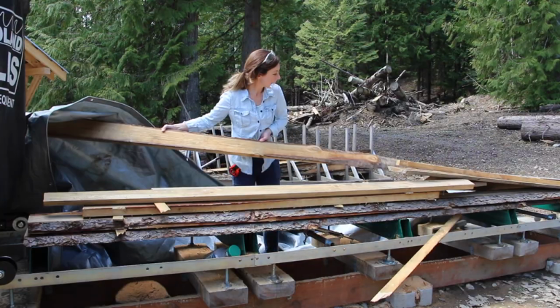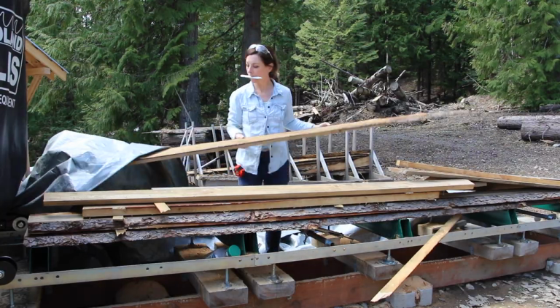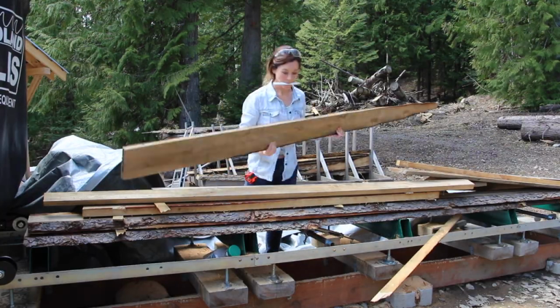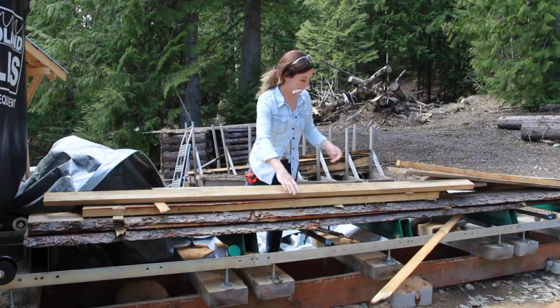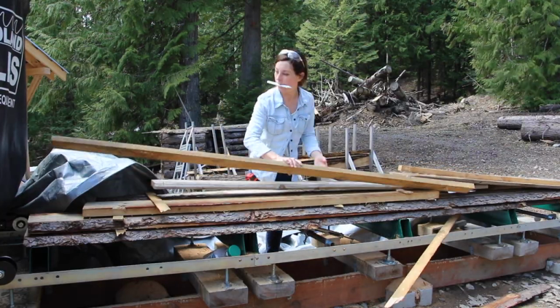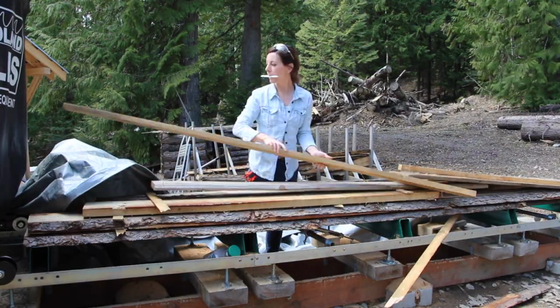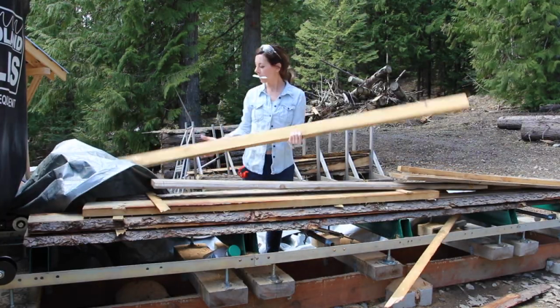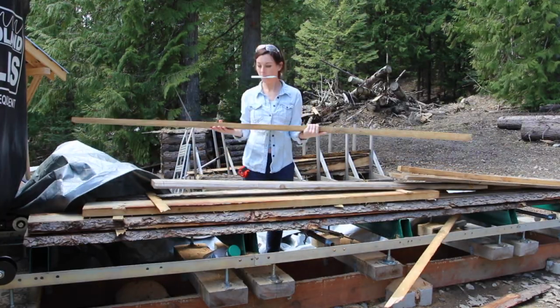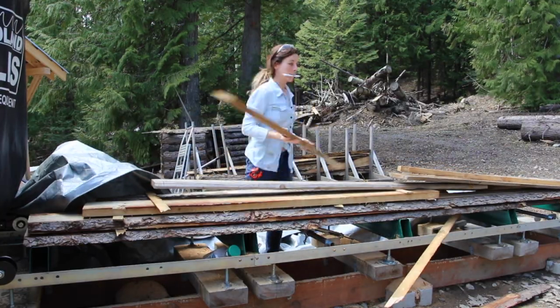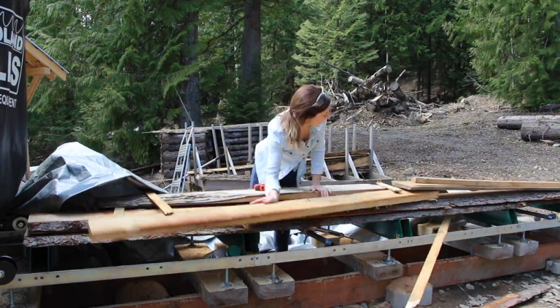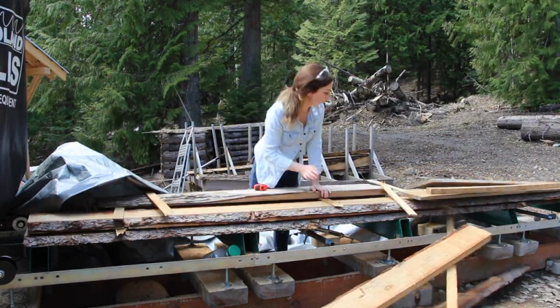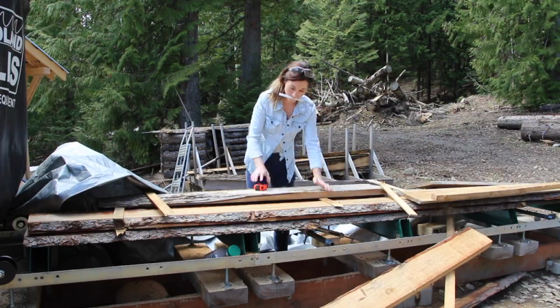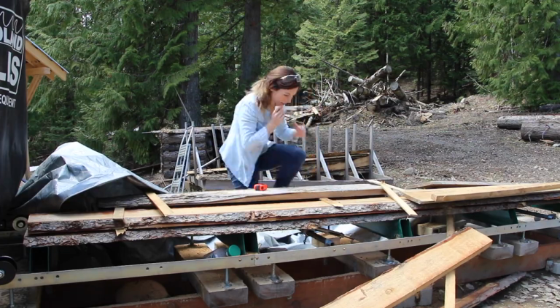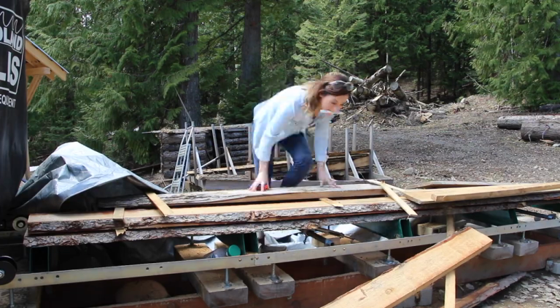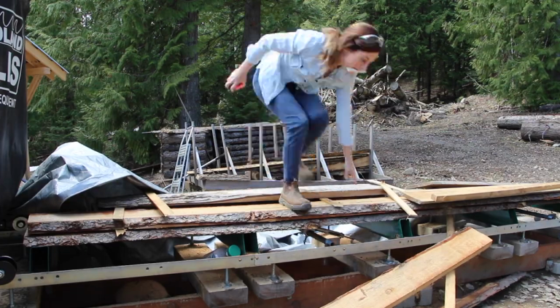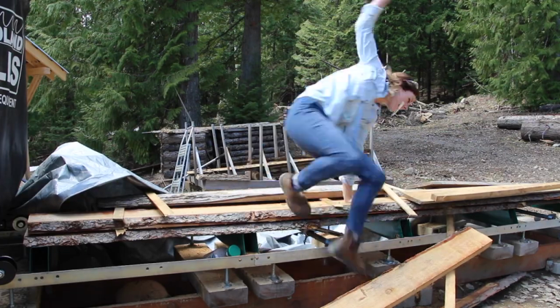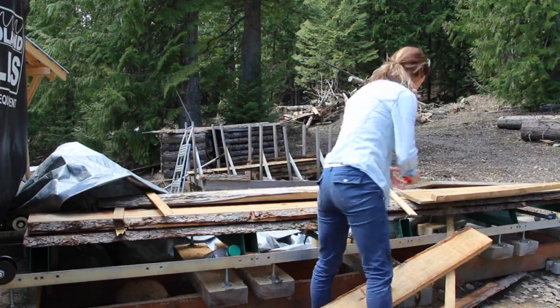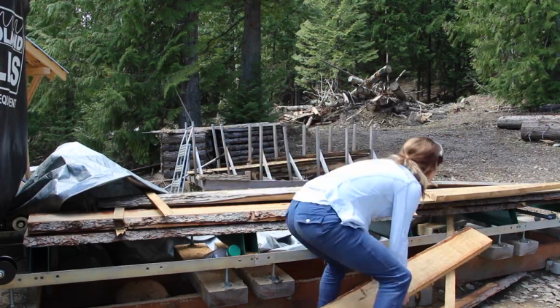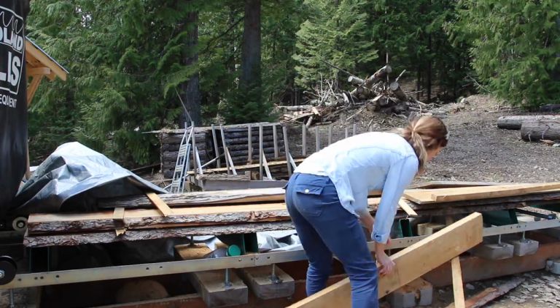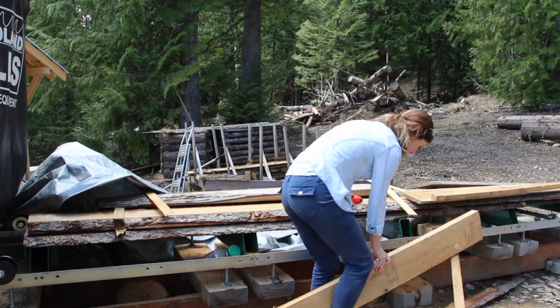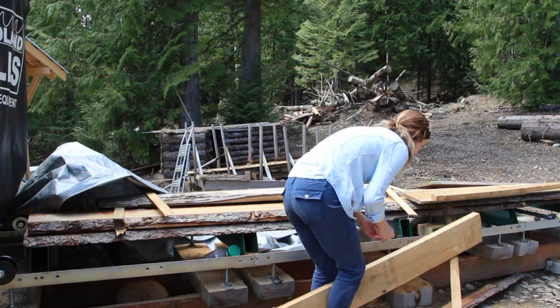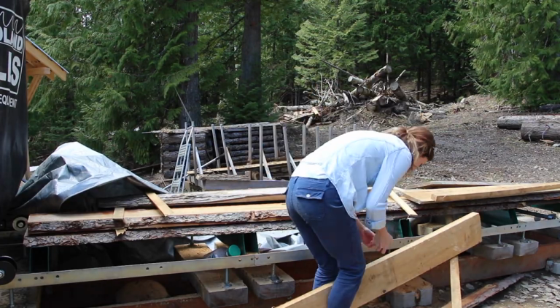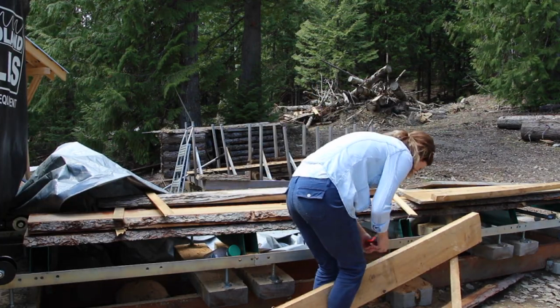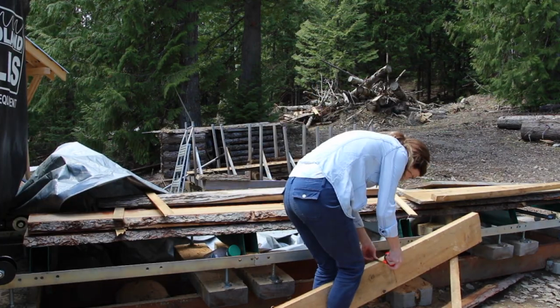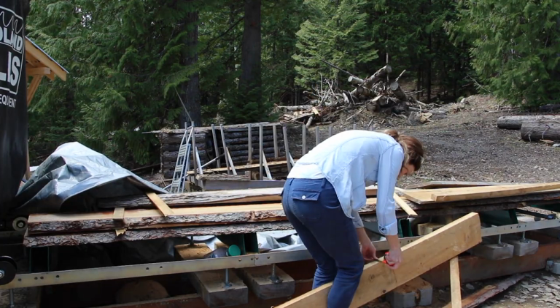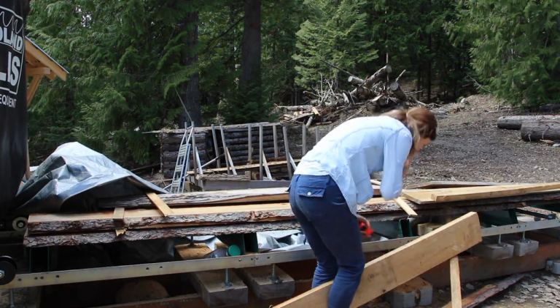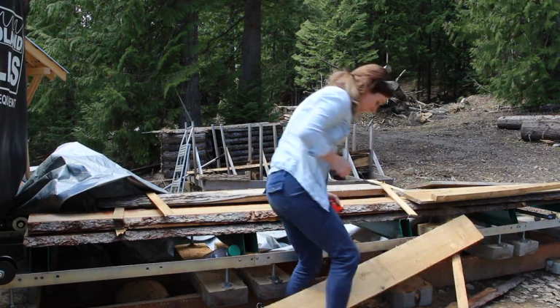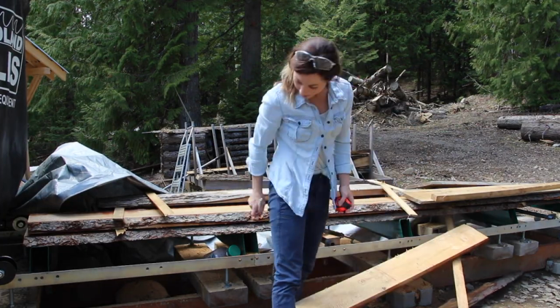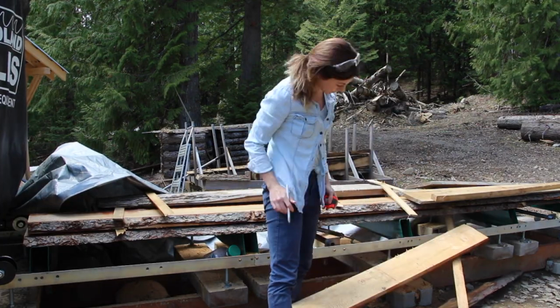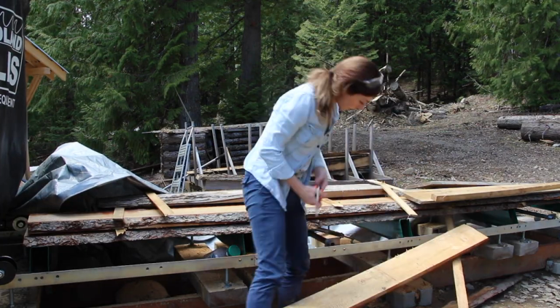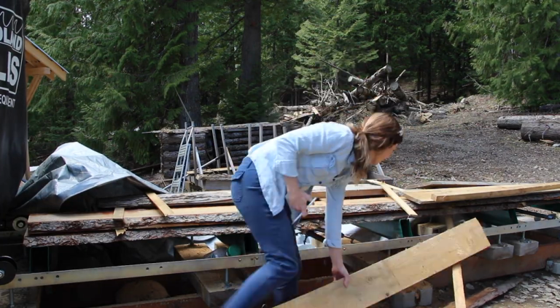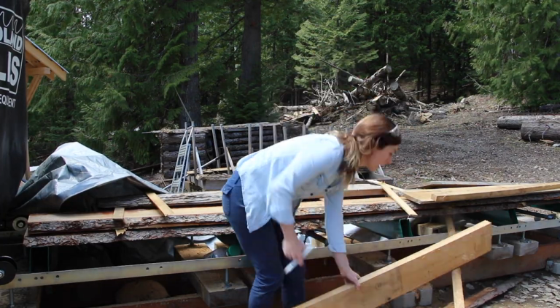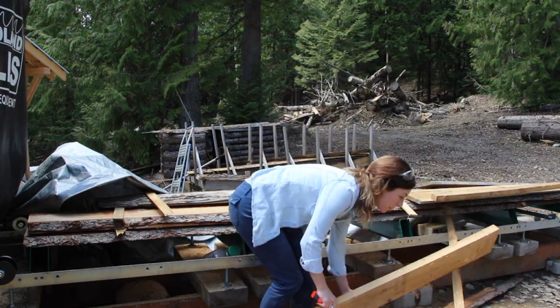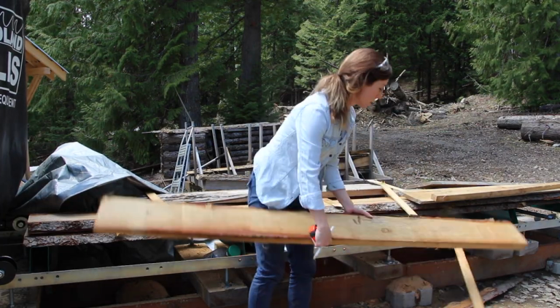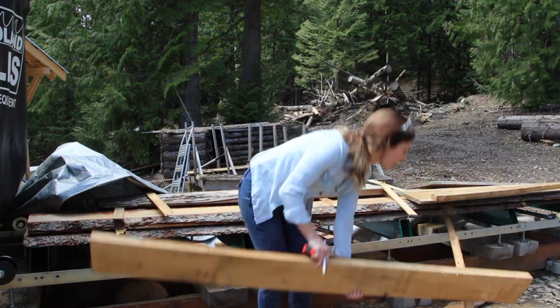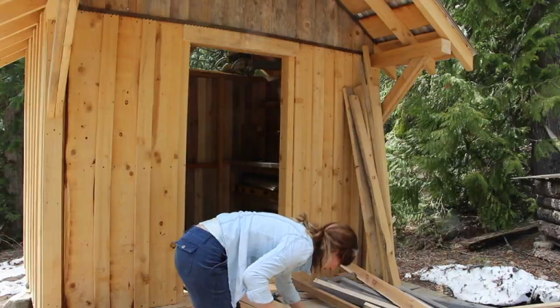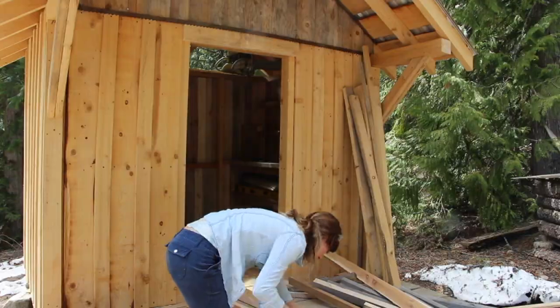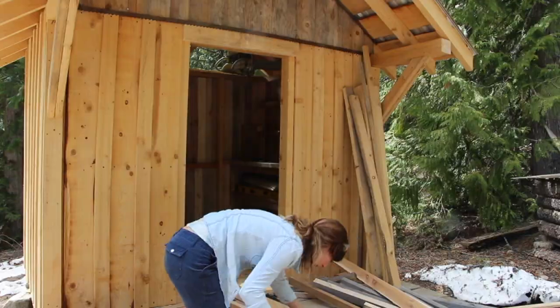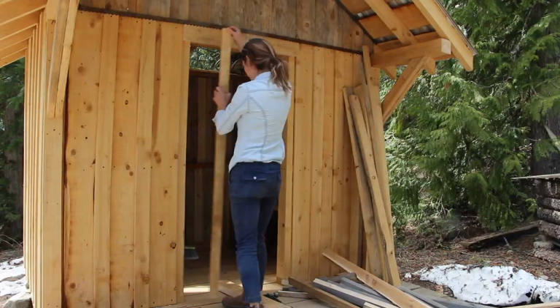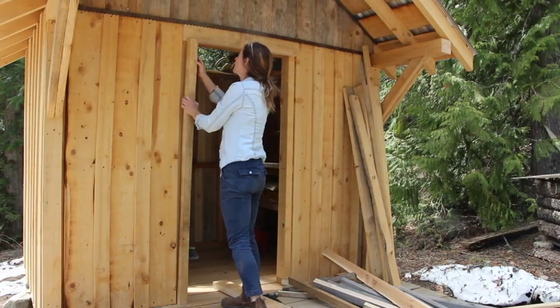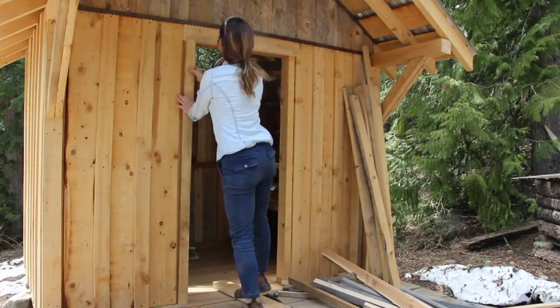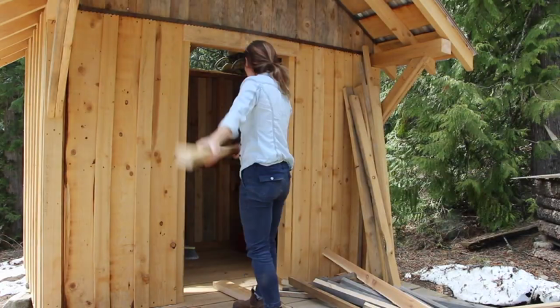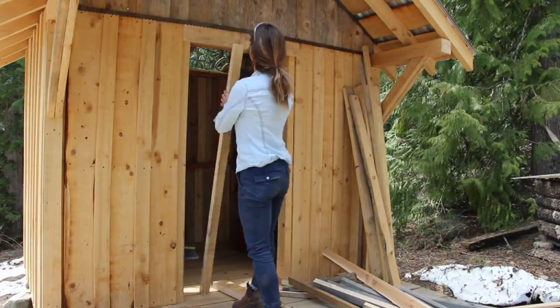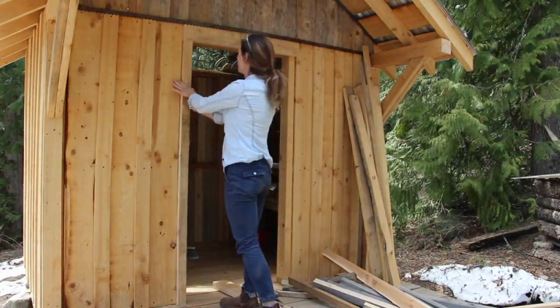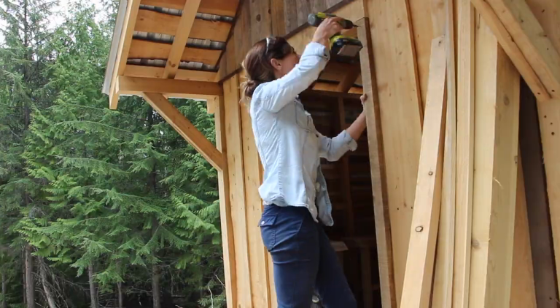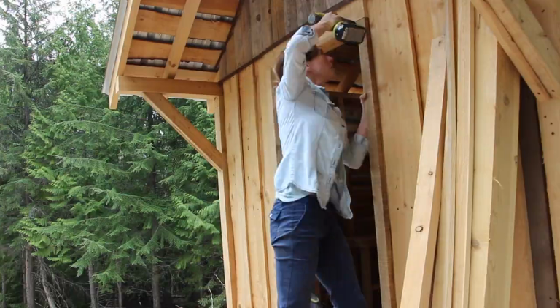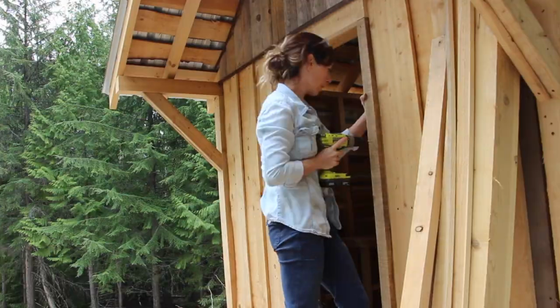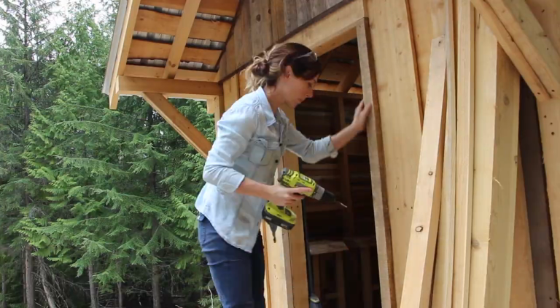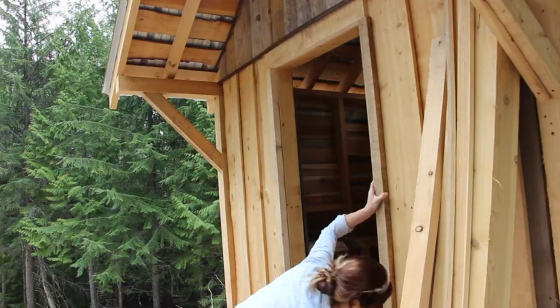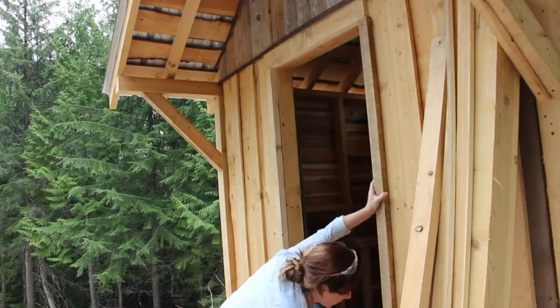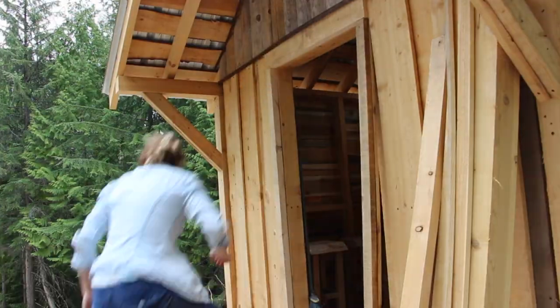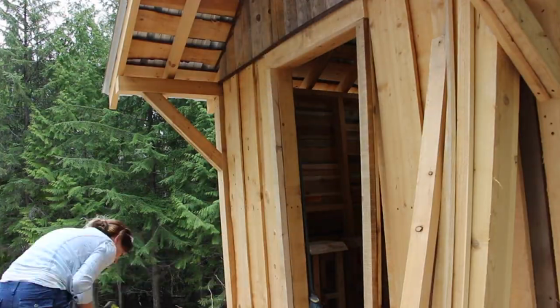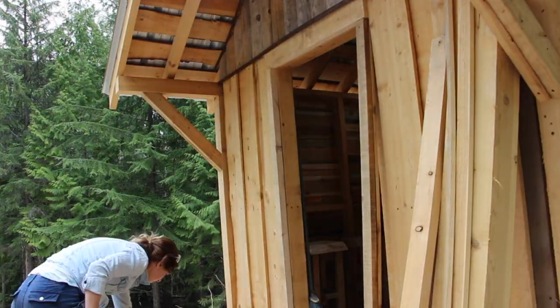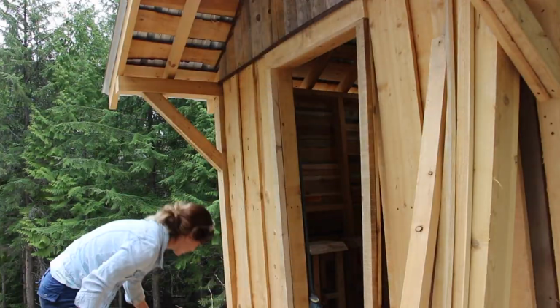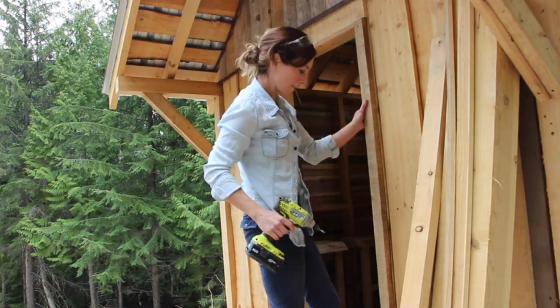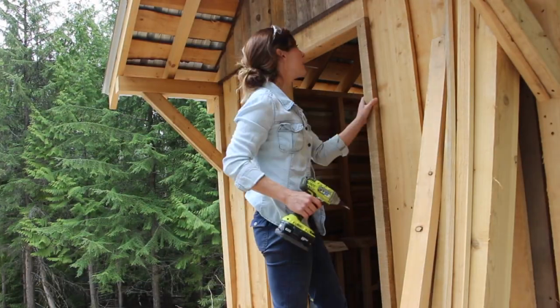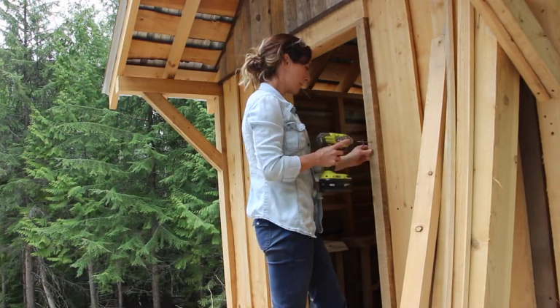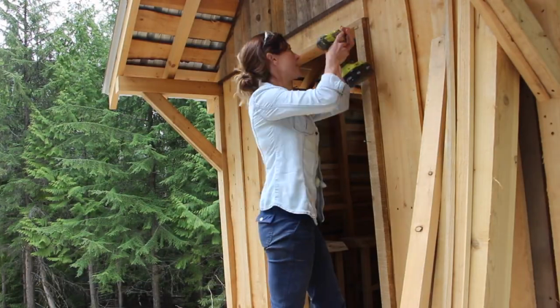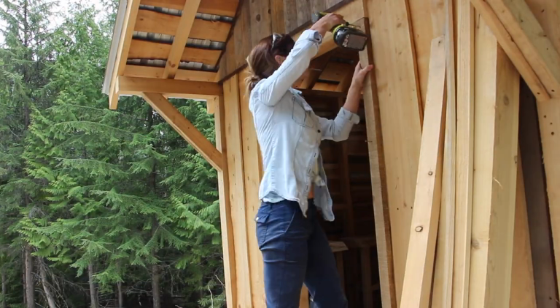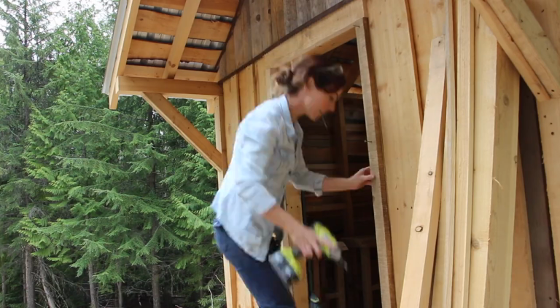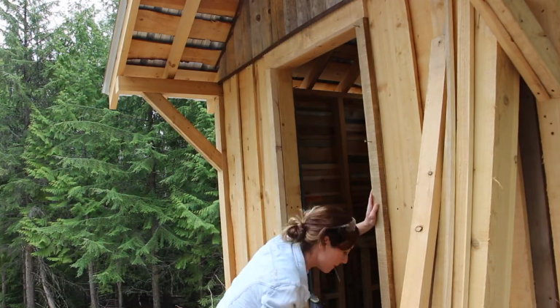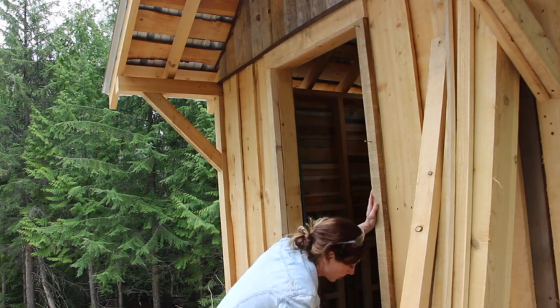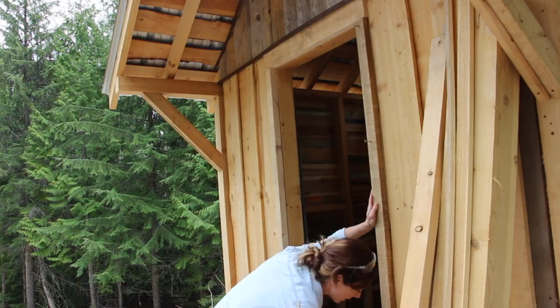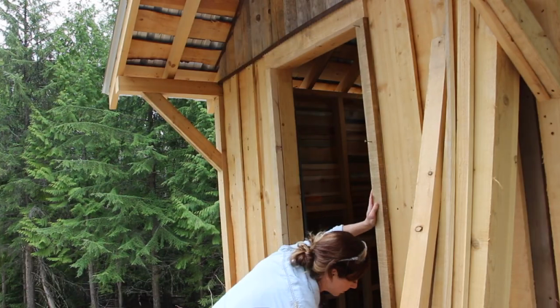I had stored some wood on the sawmill over the winter, left over from last year, so I searched through that pile and found some hemlock to use here.